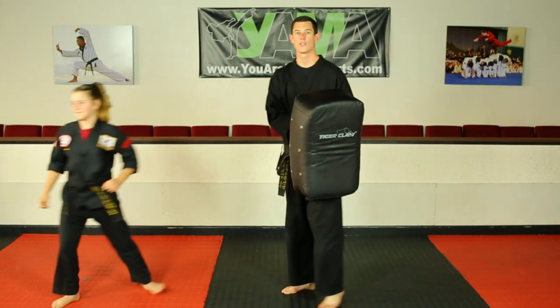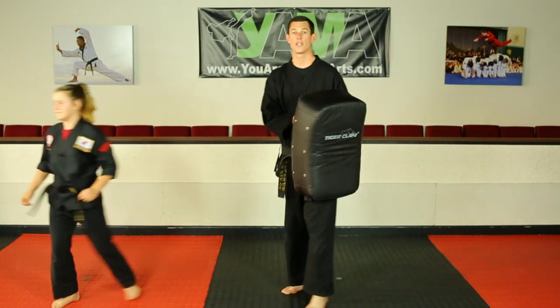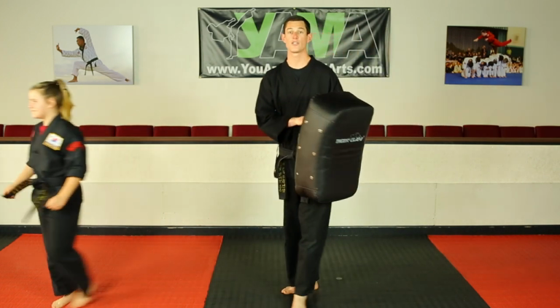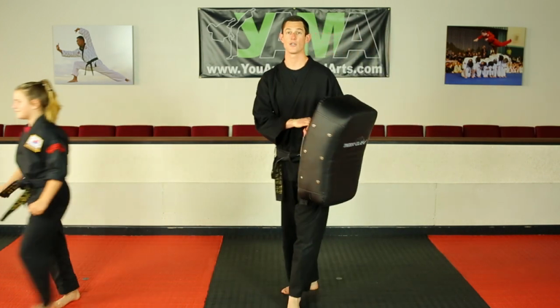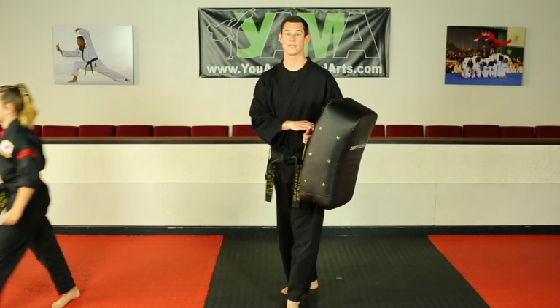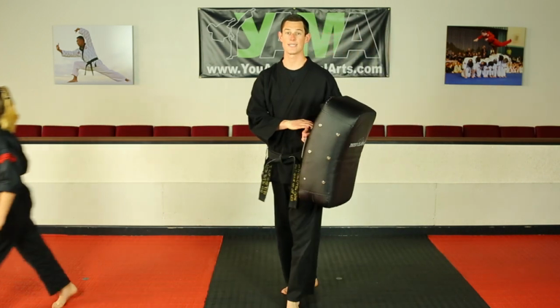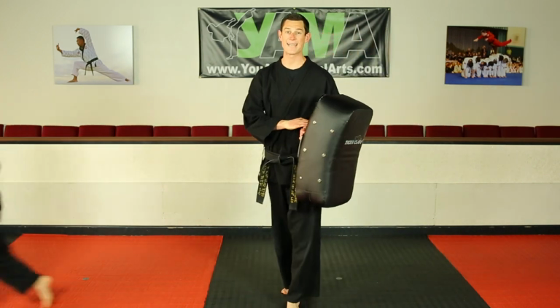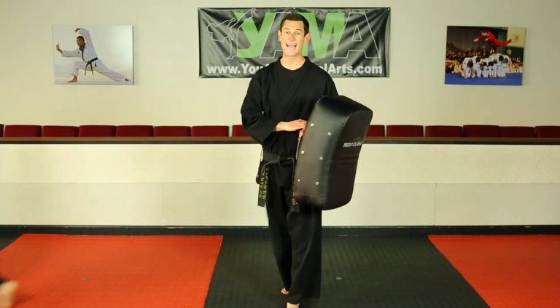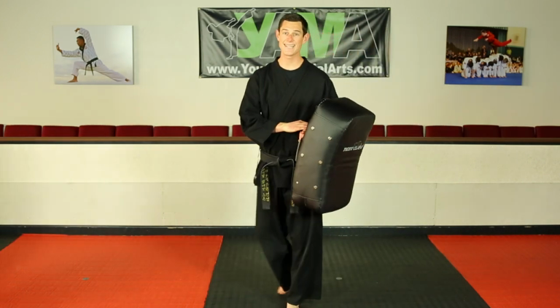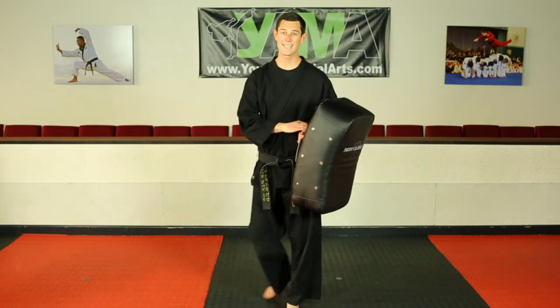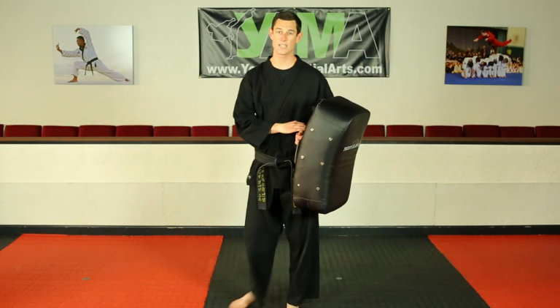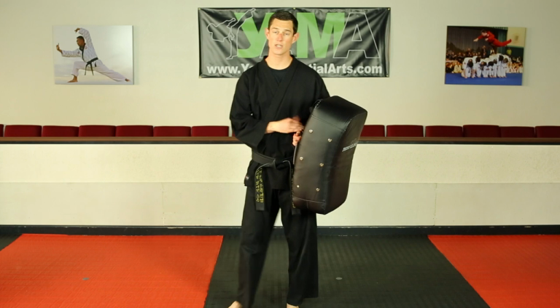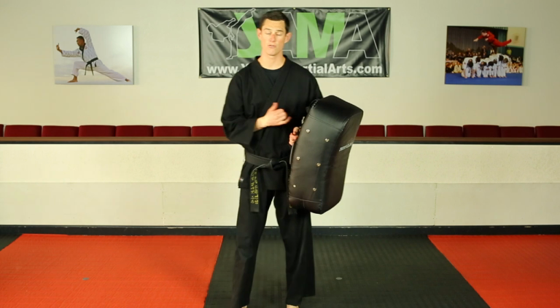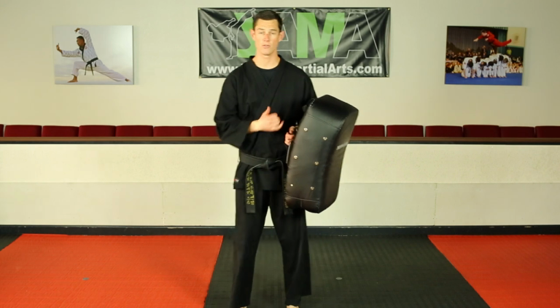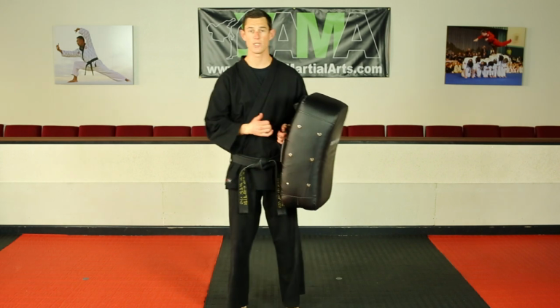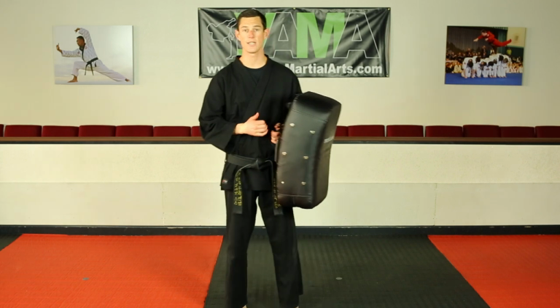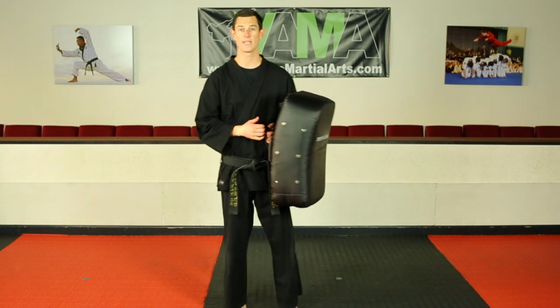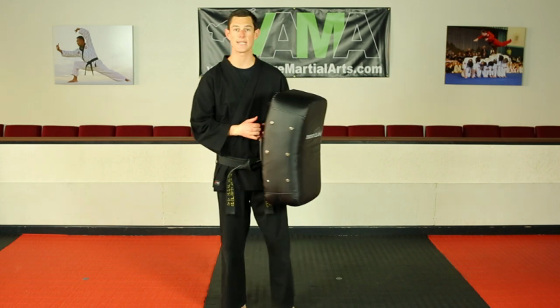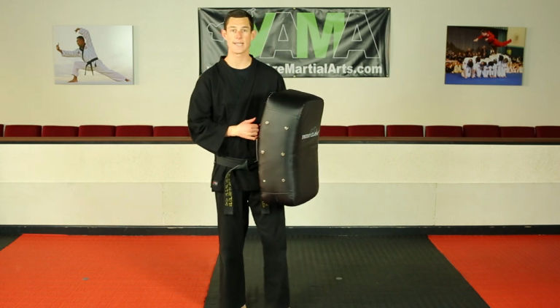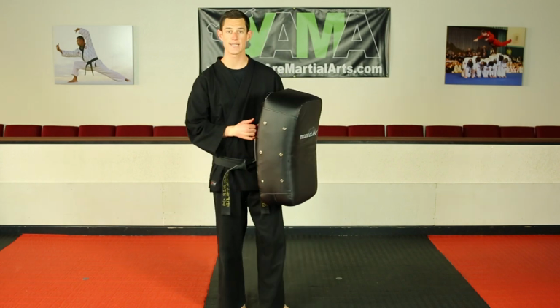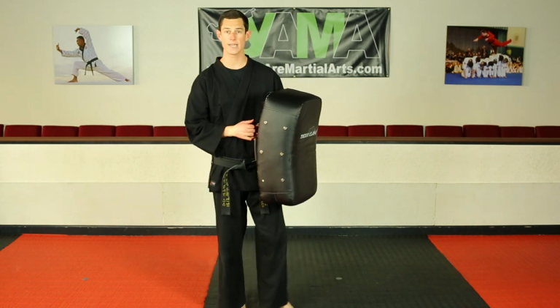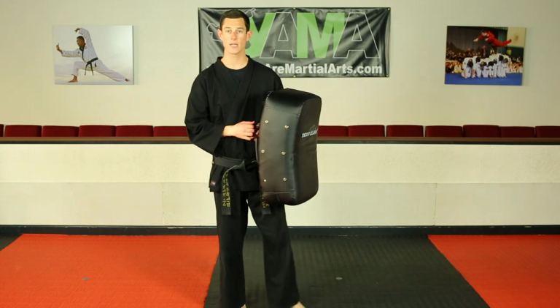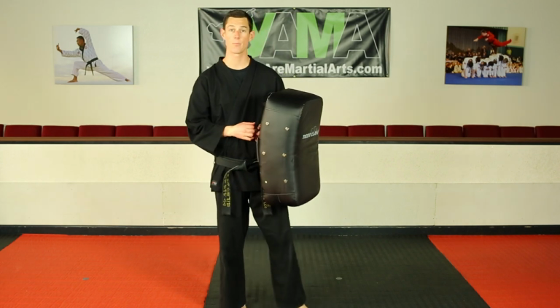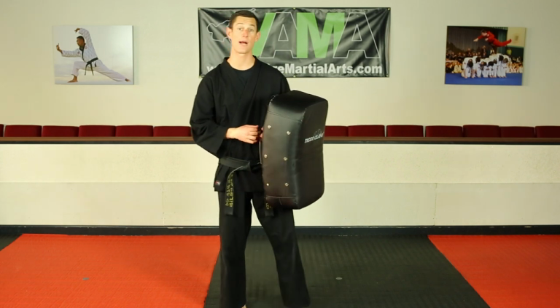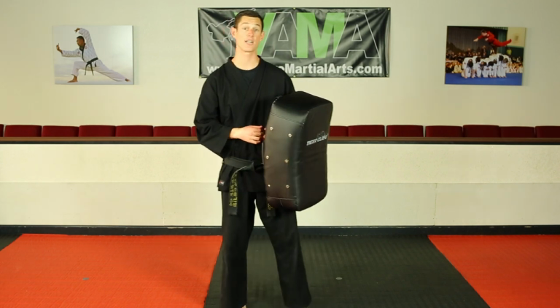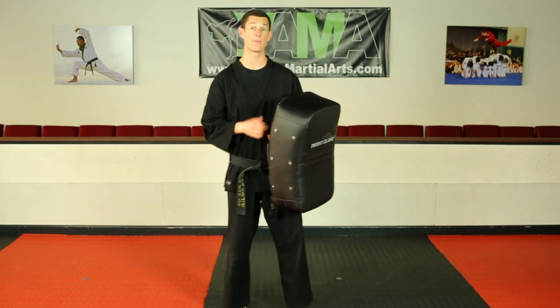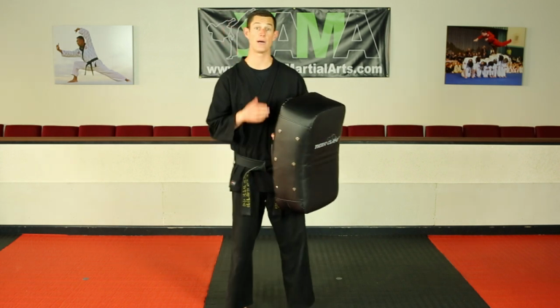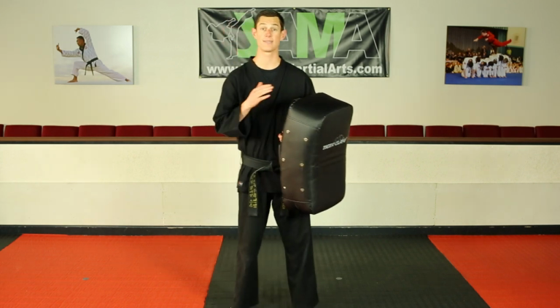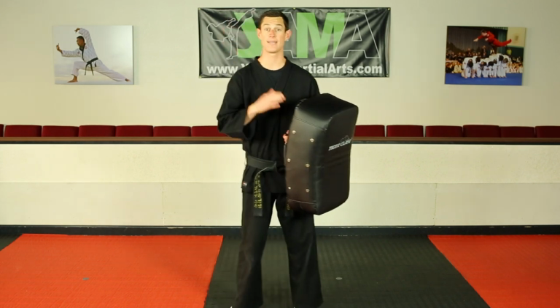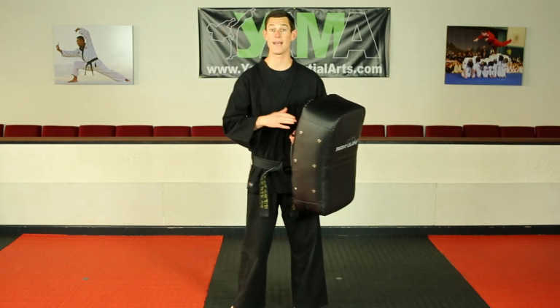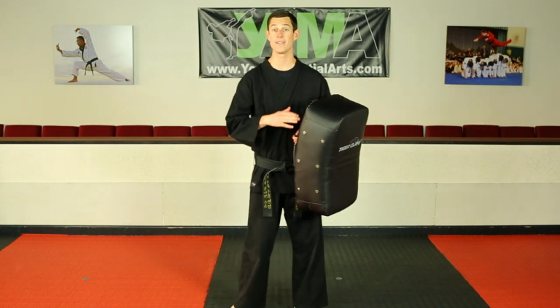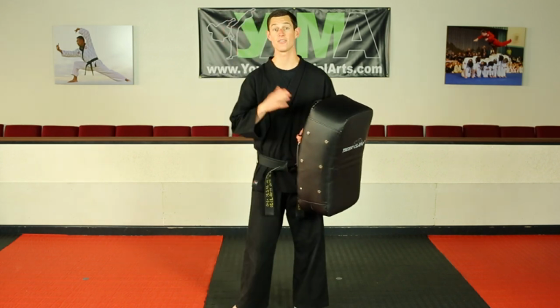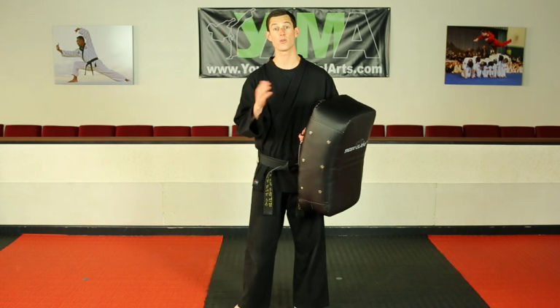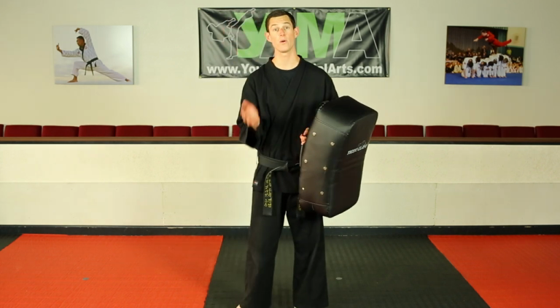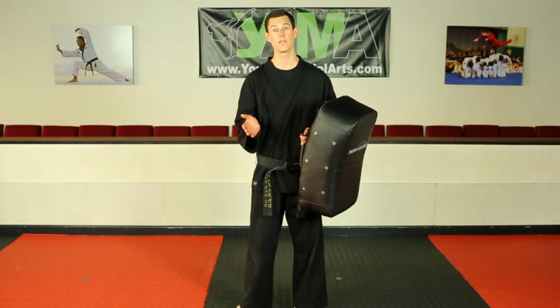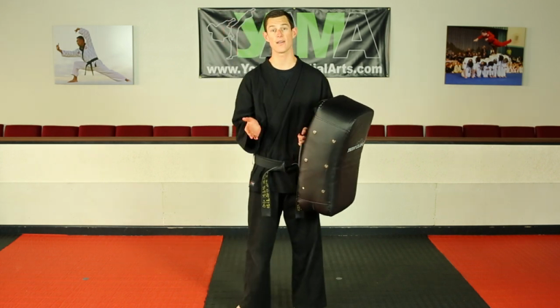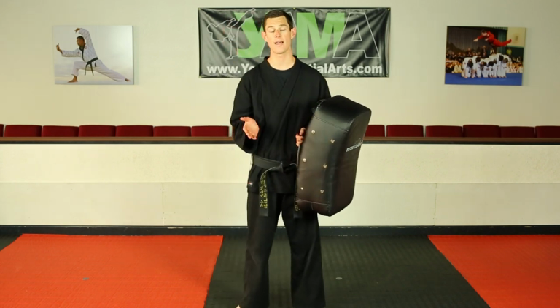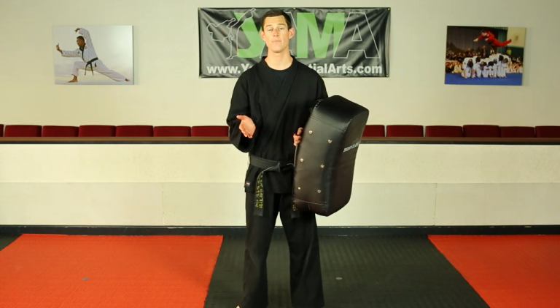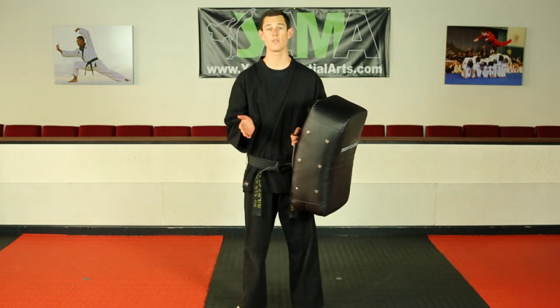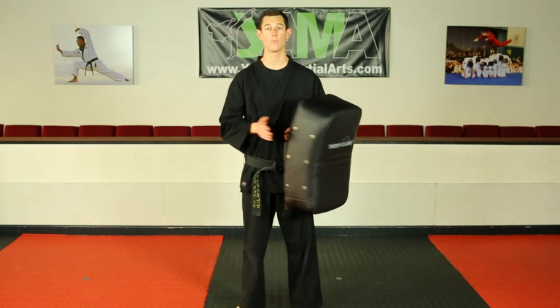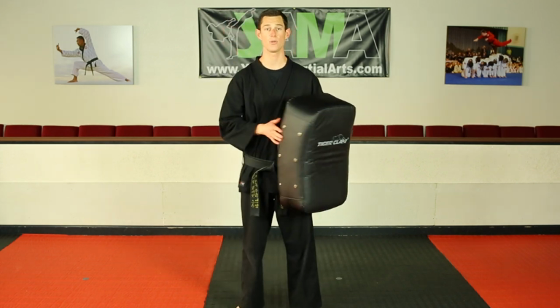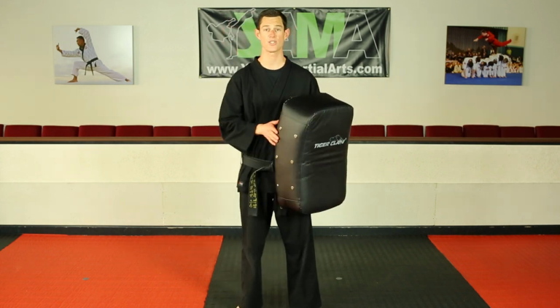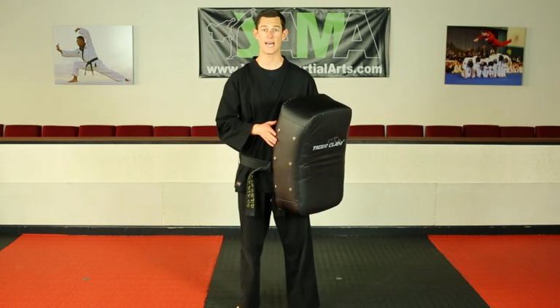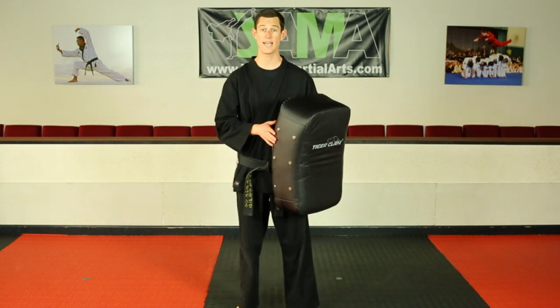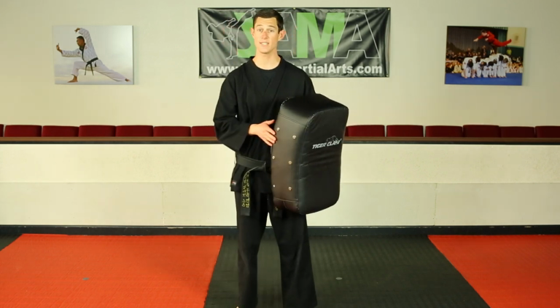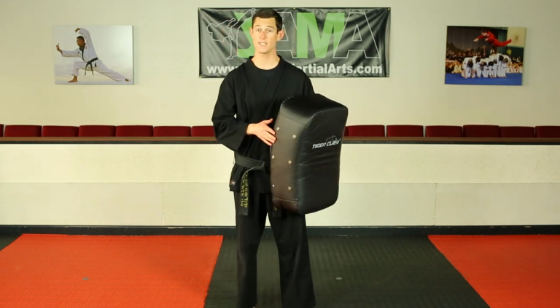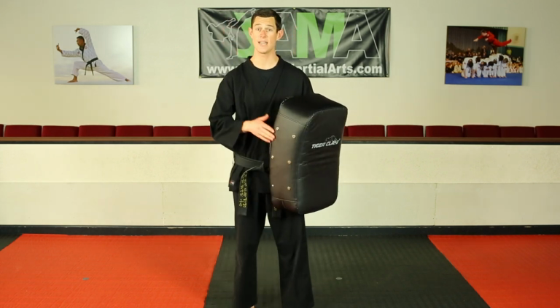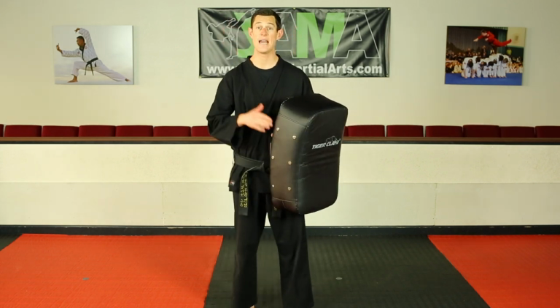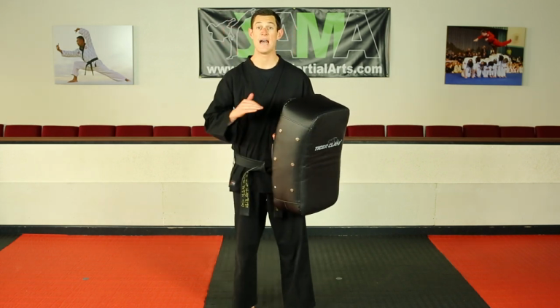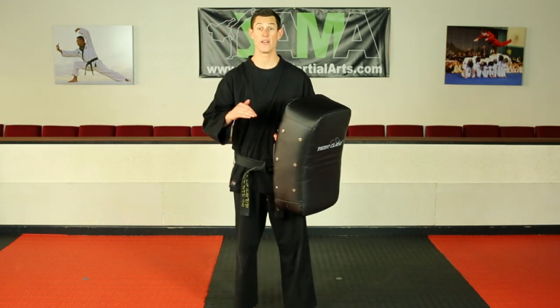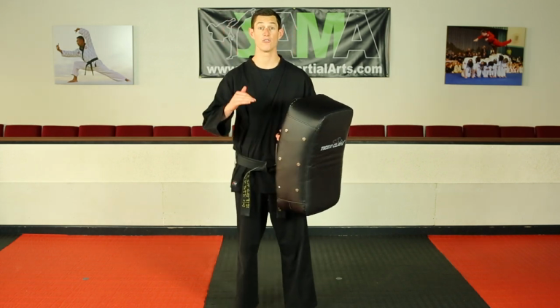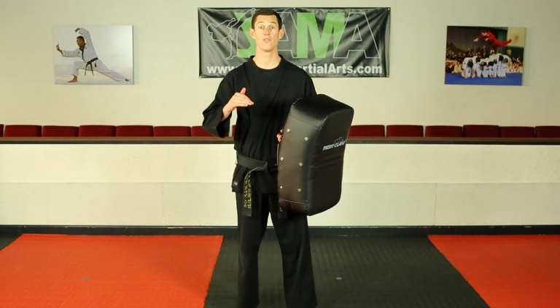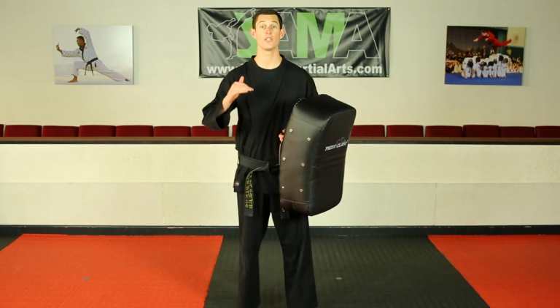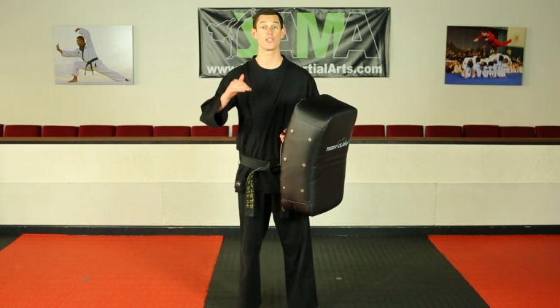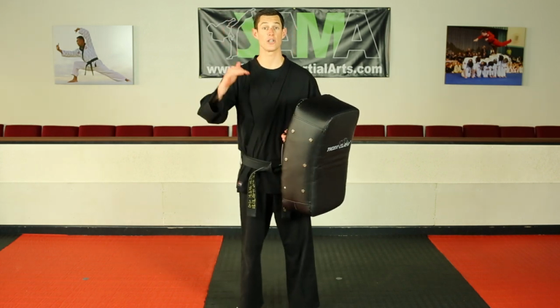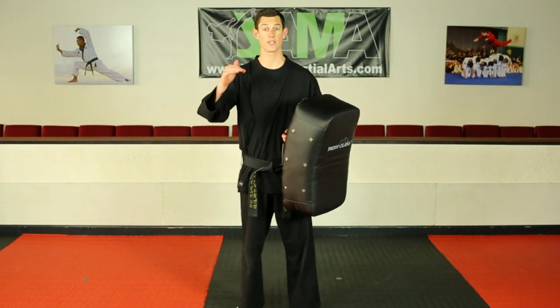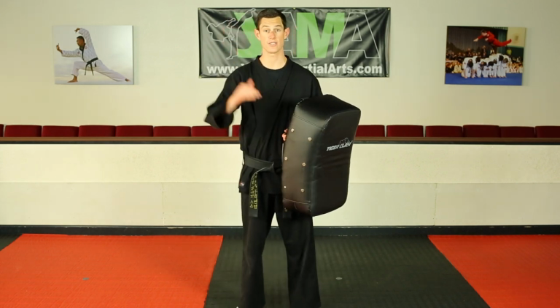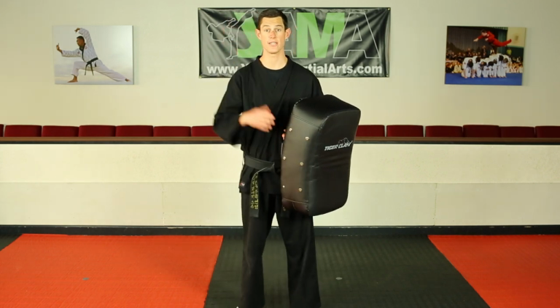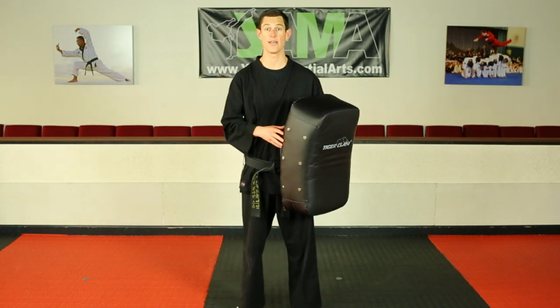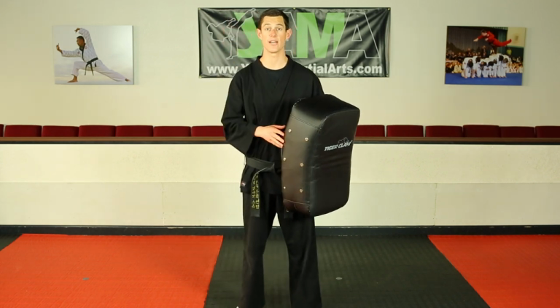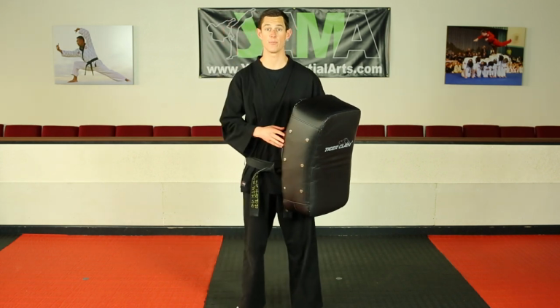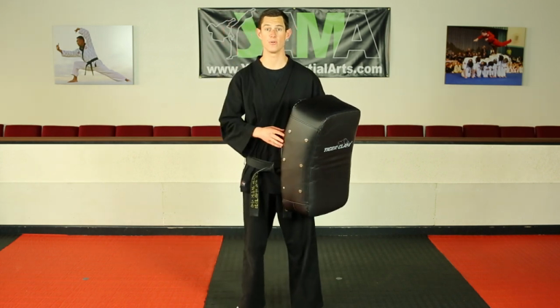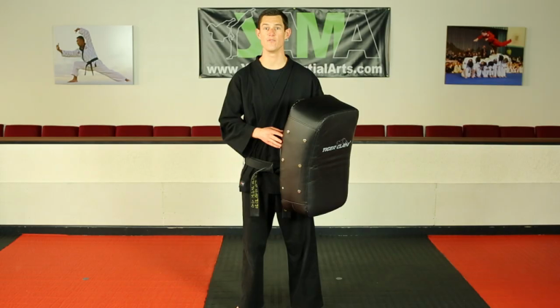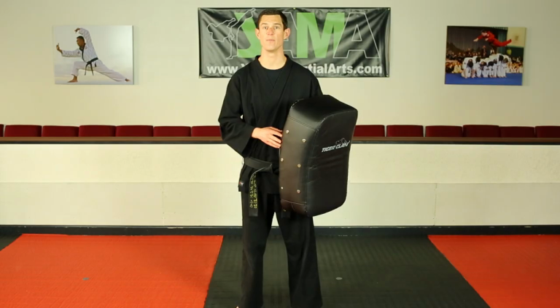So that's your side kick, your rear leg side kick. Practice about 10 to 20 times on both sides, and you'll really start to see that improvement.